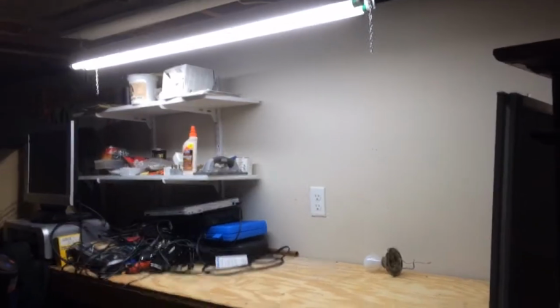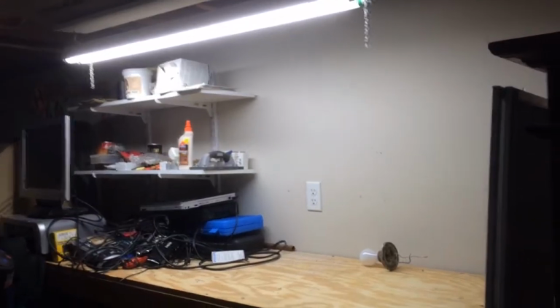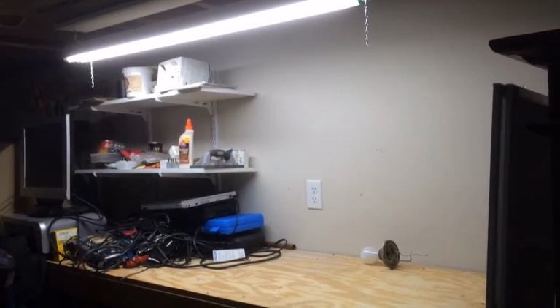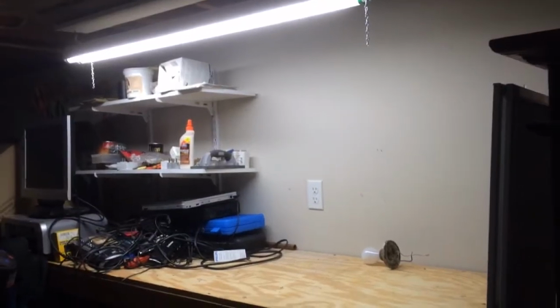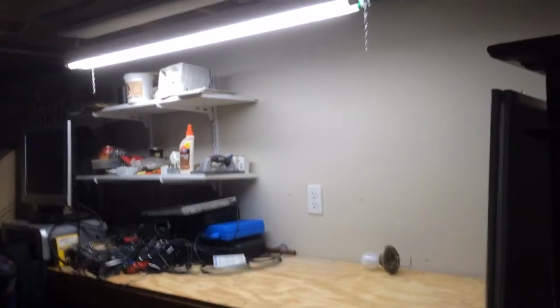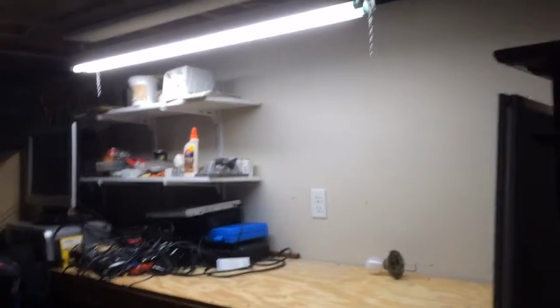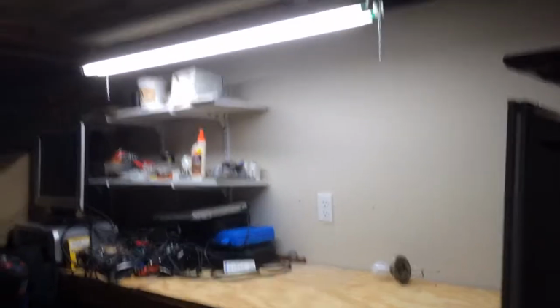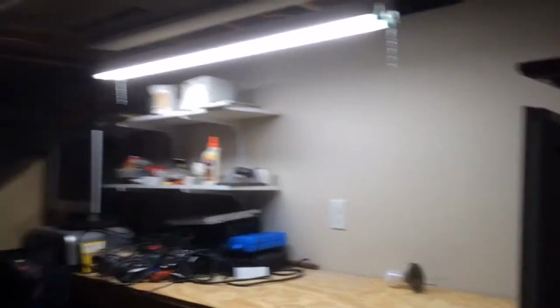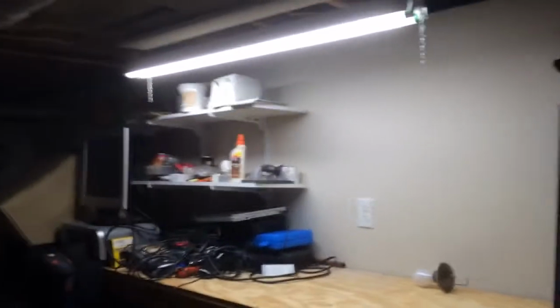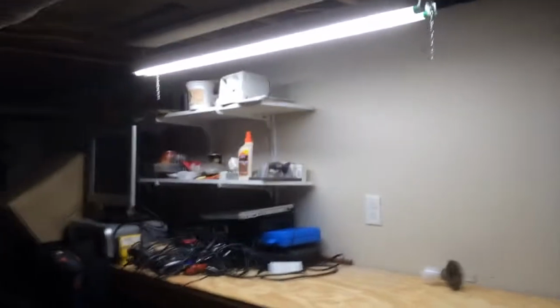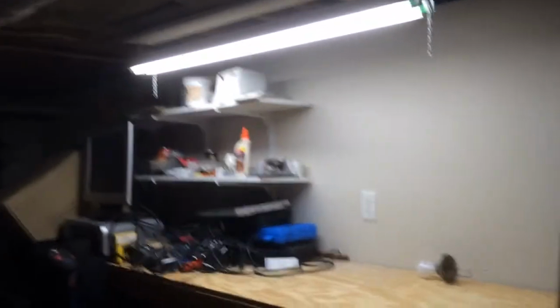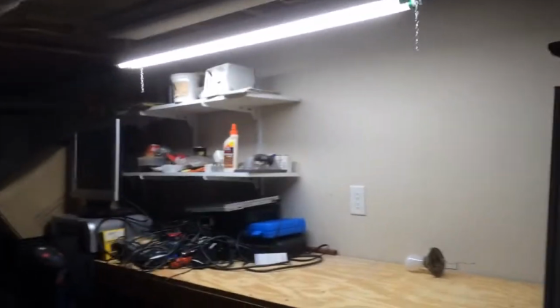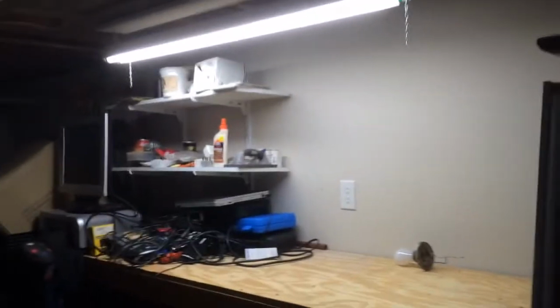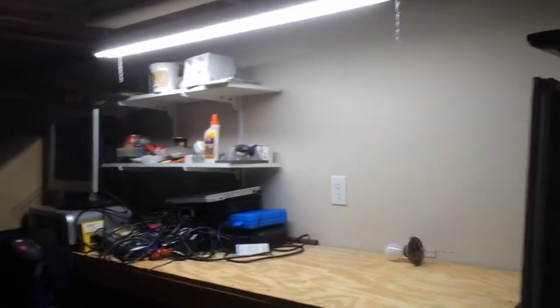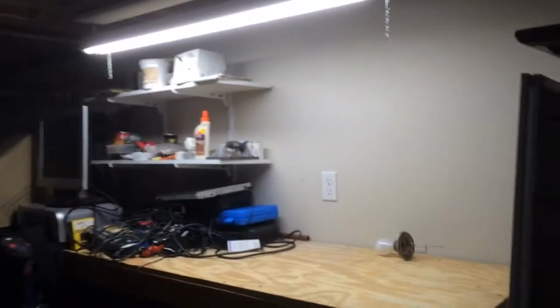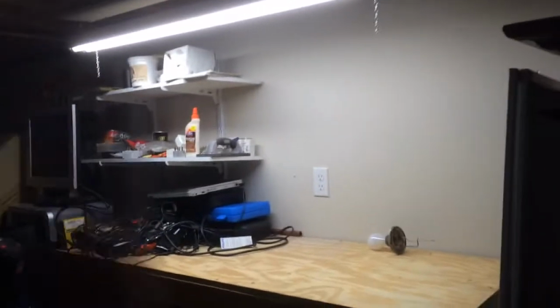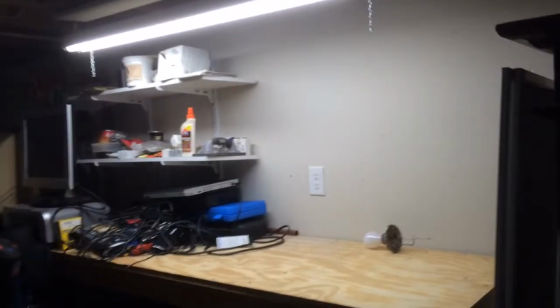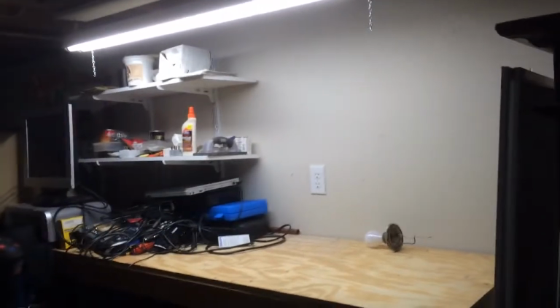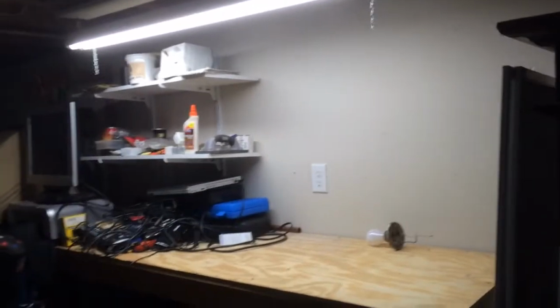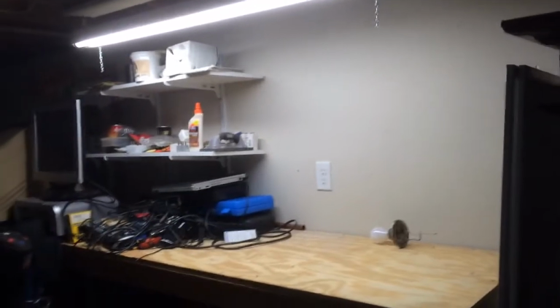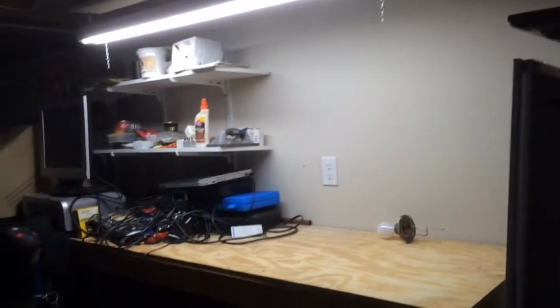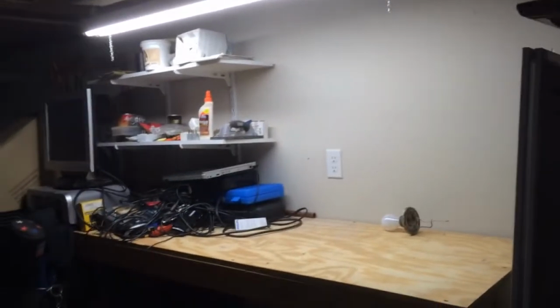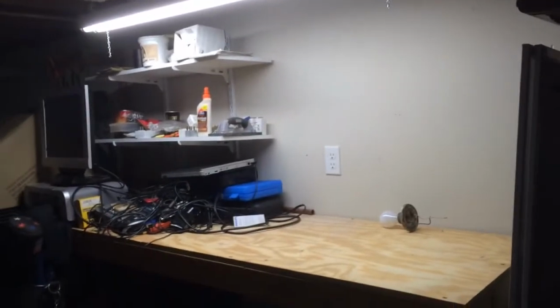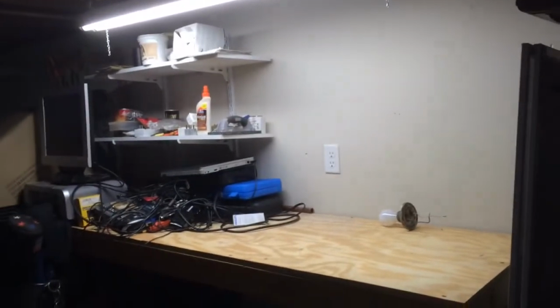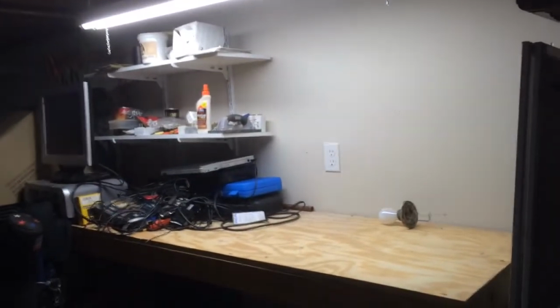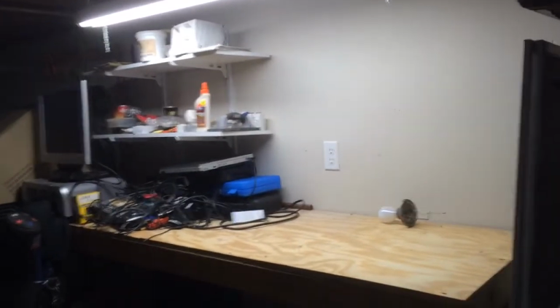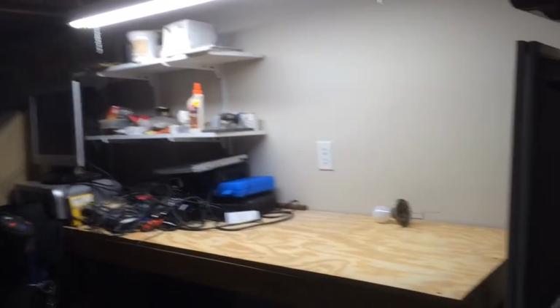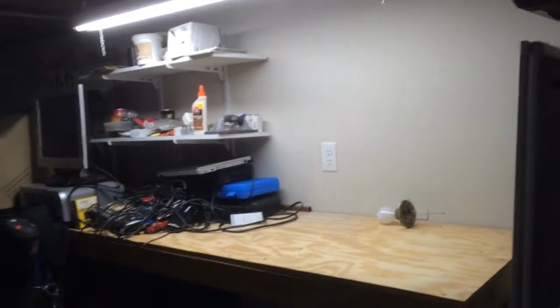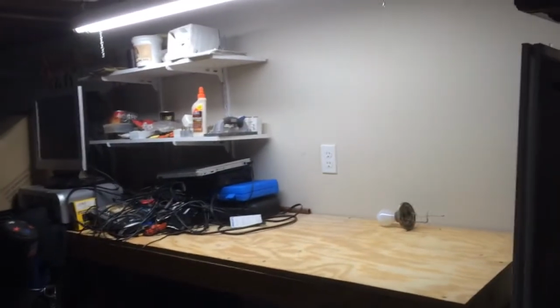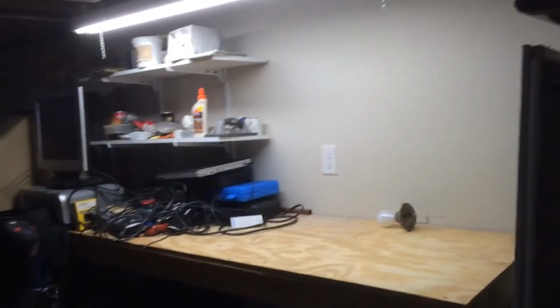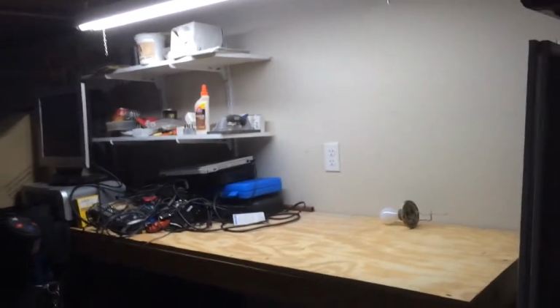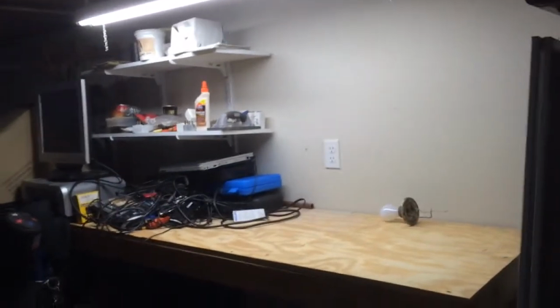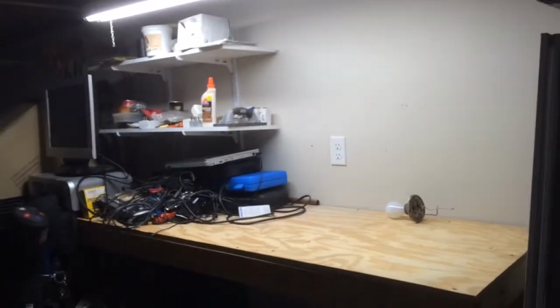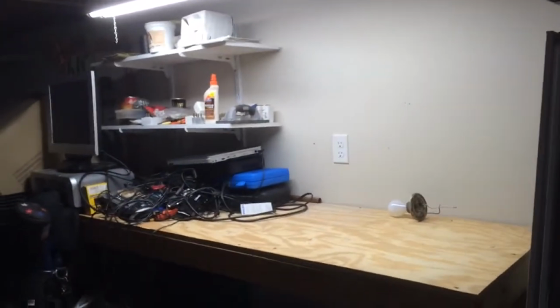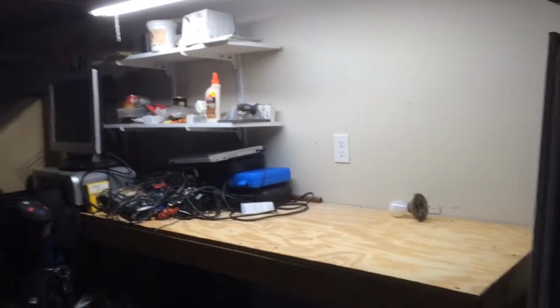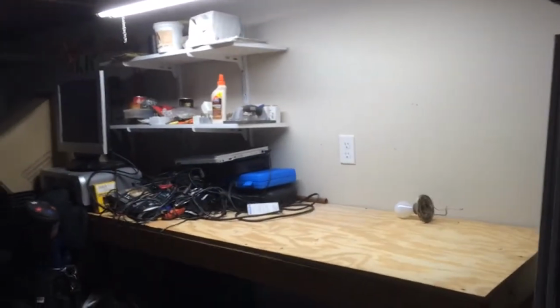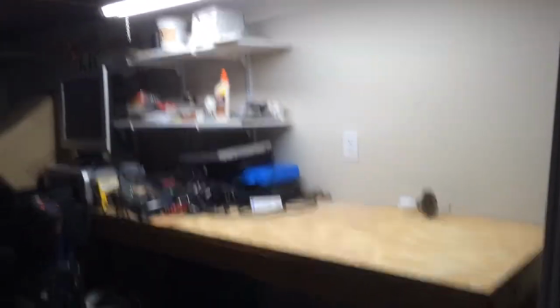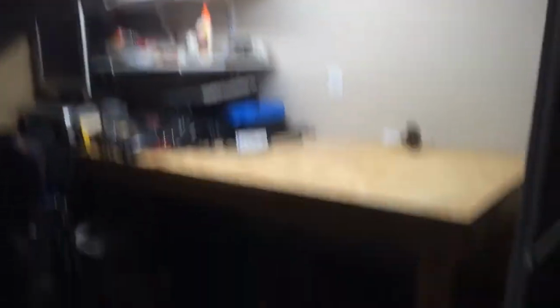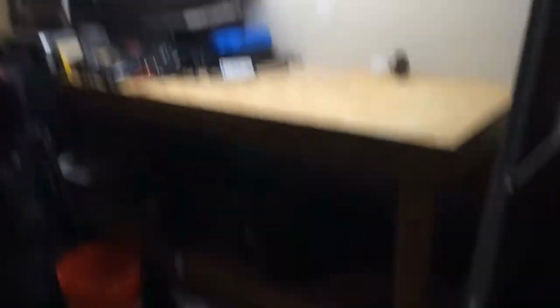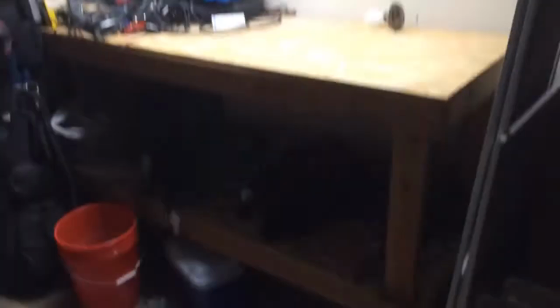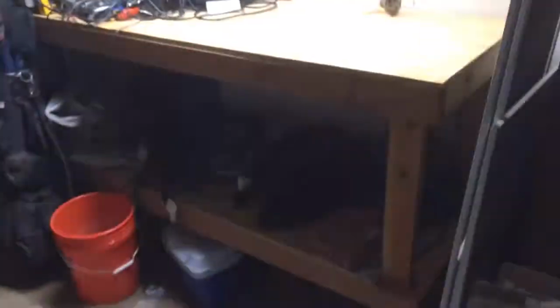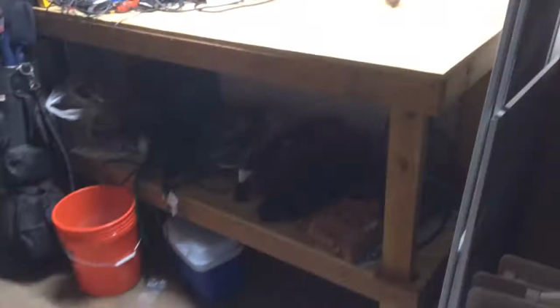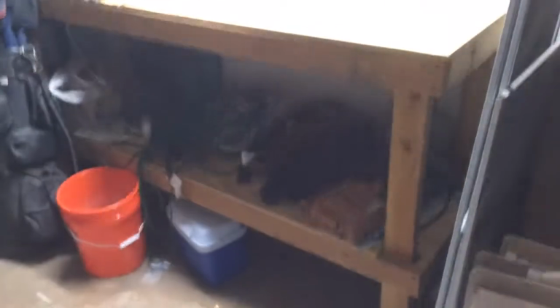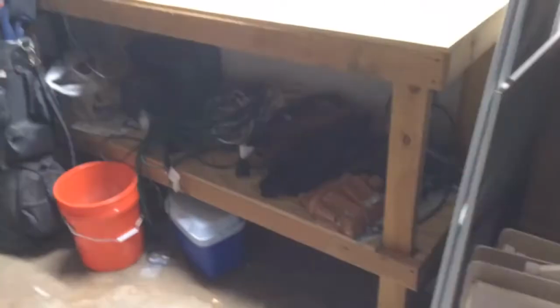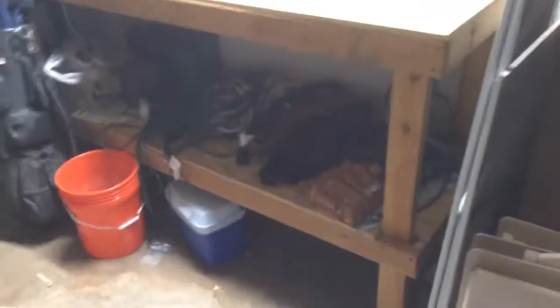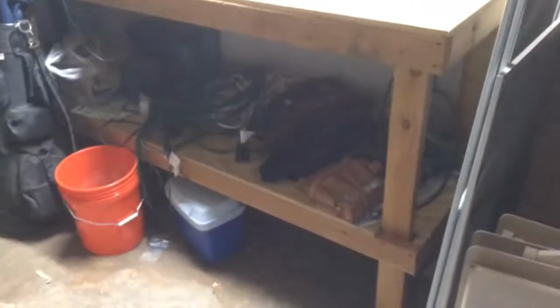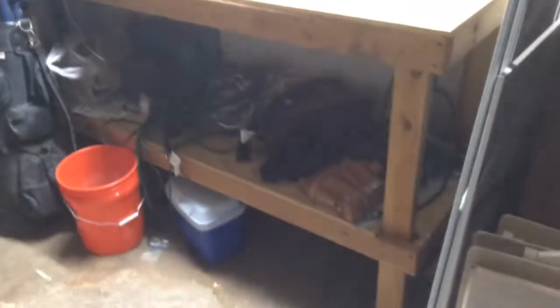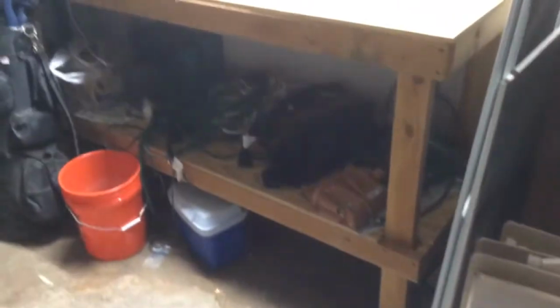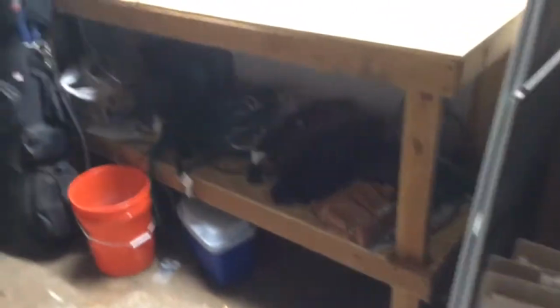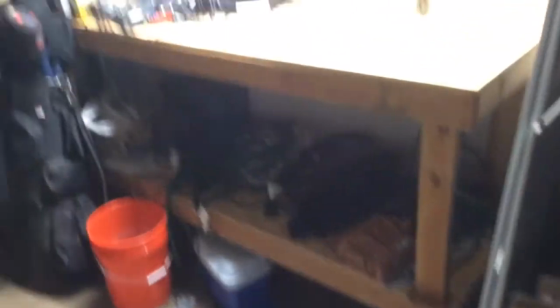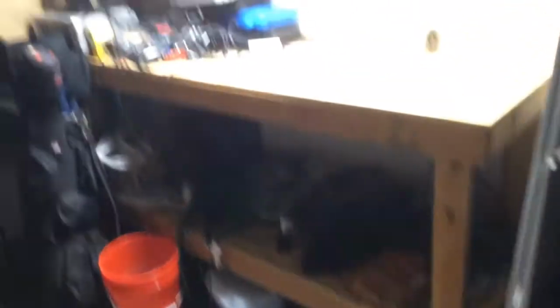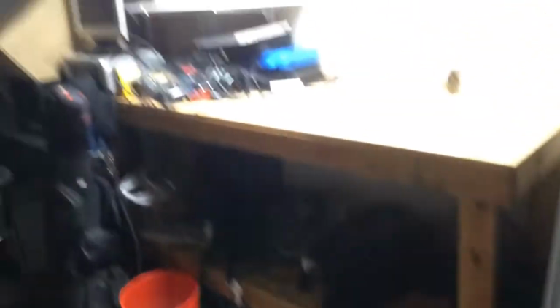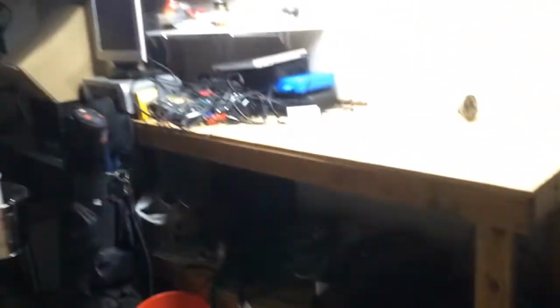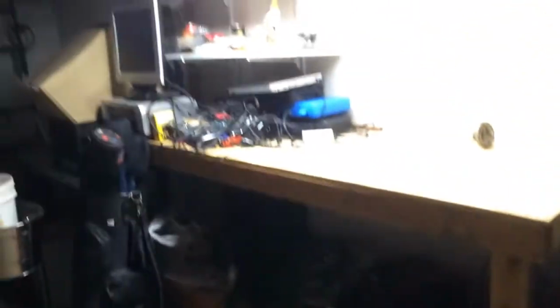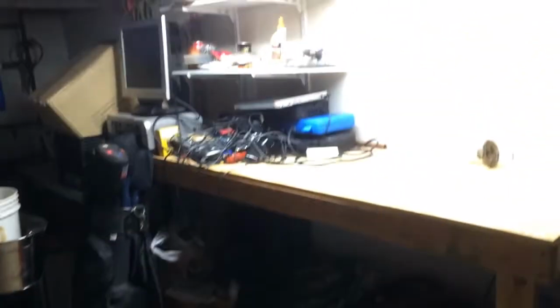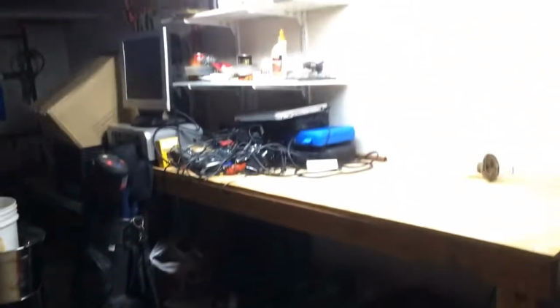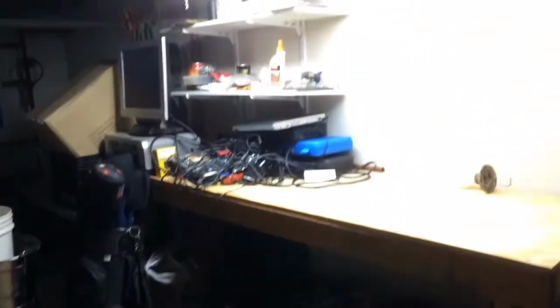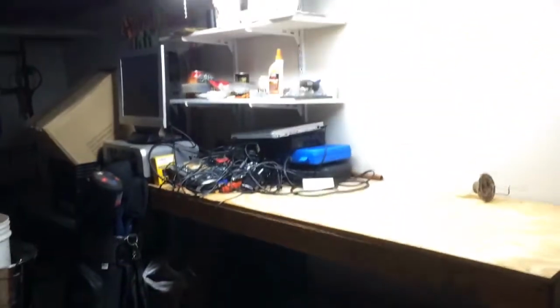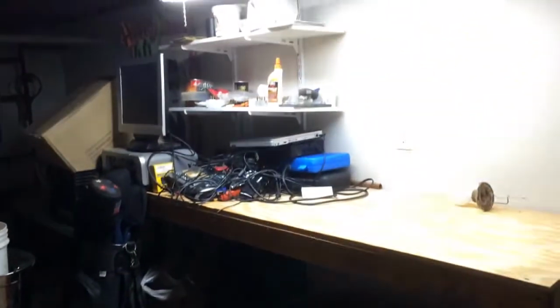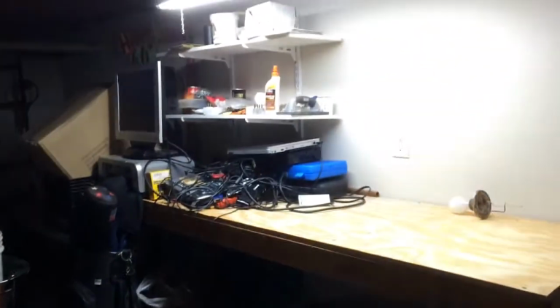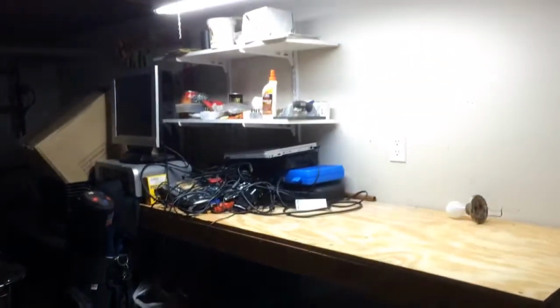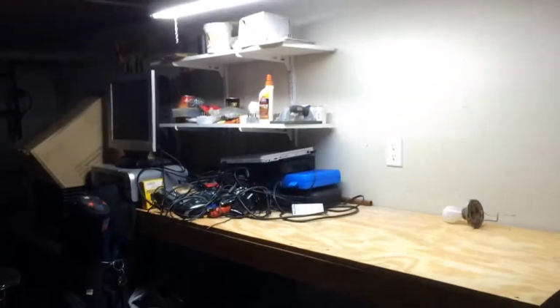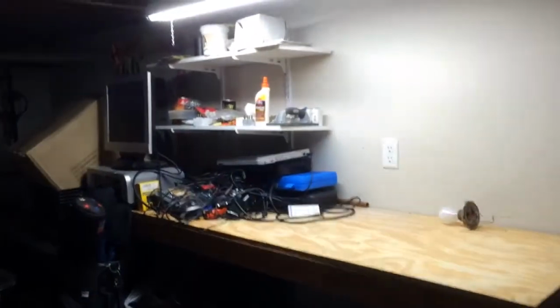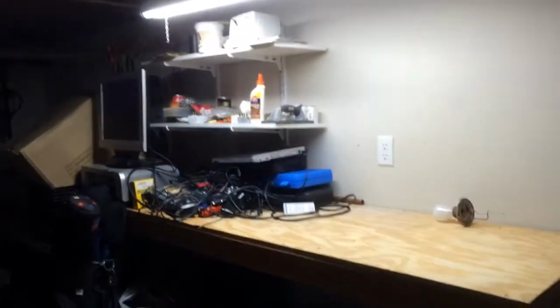Sup guys, Williola here. Here's an update video. This is my basement, here's my kind of workshop area.